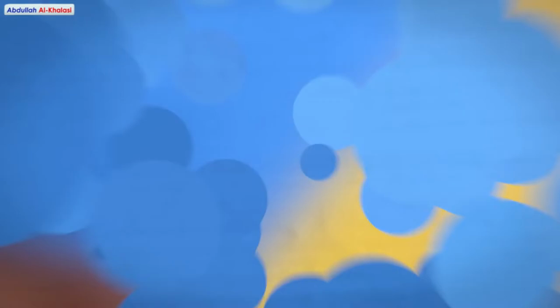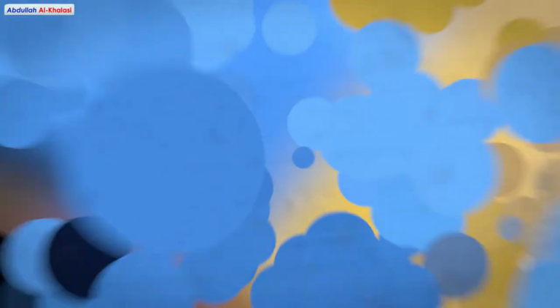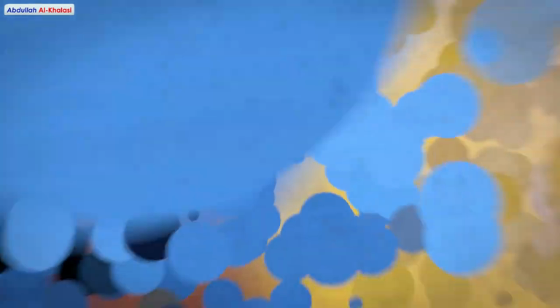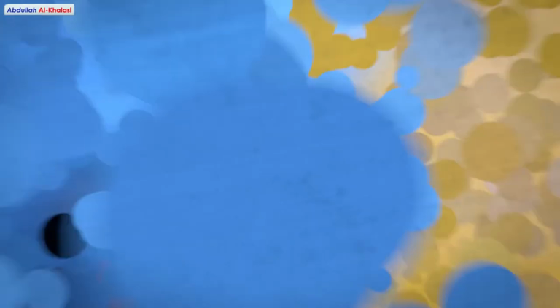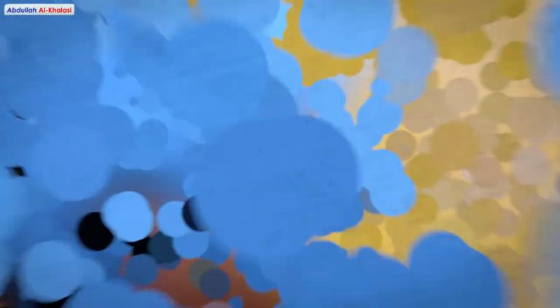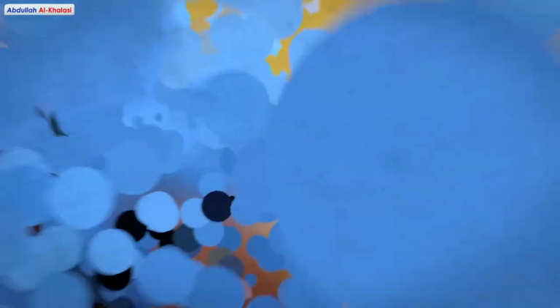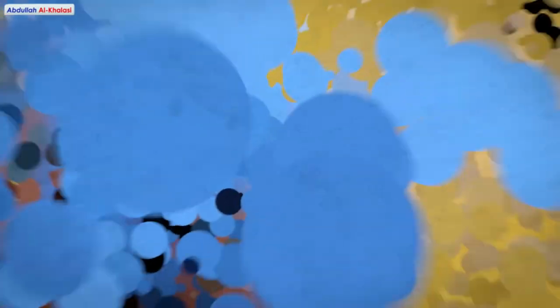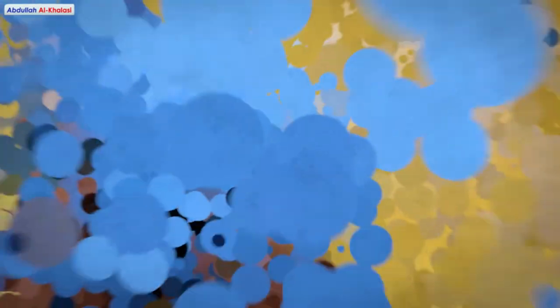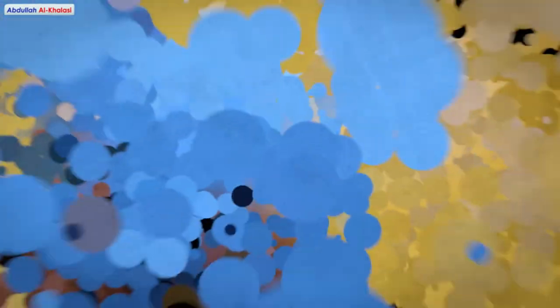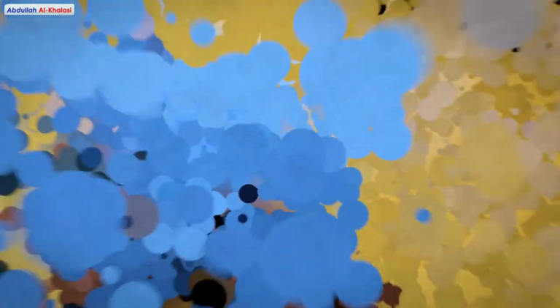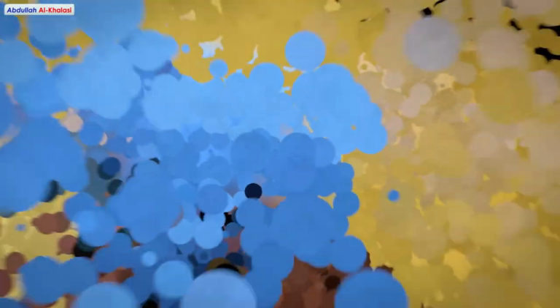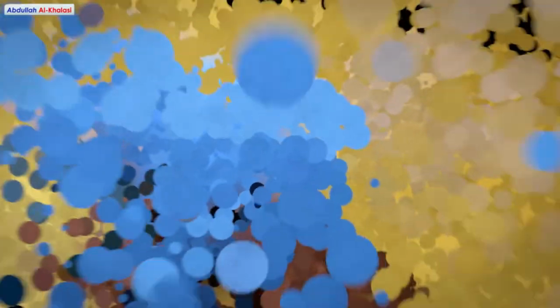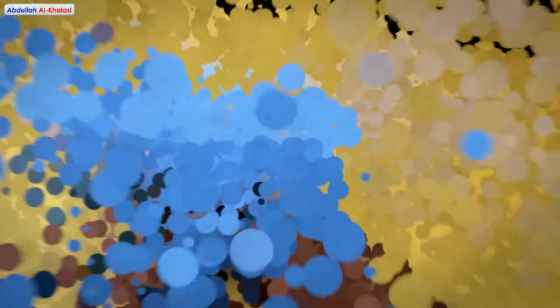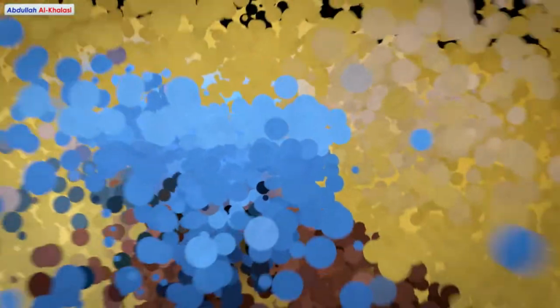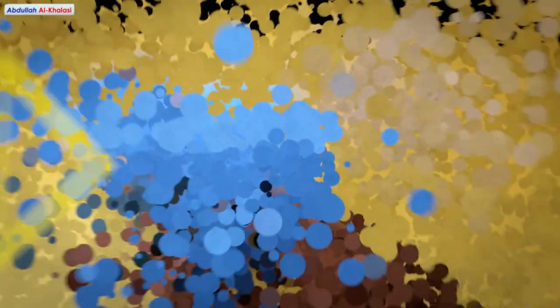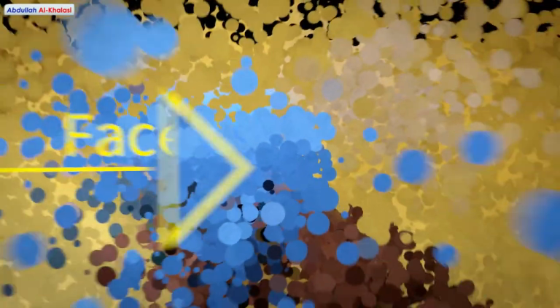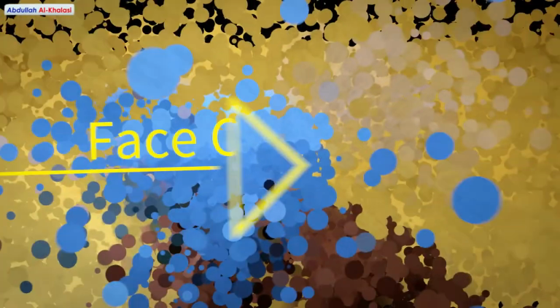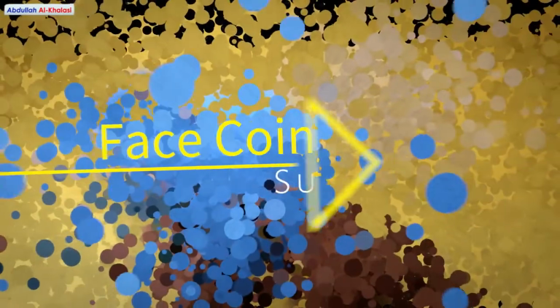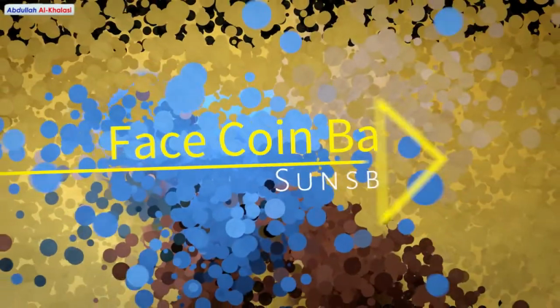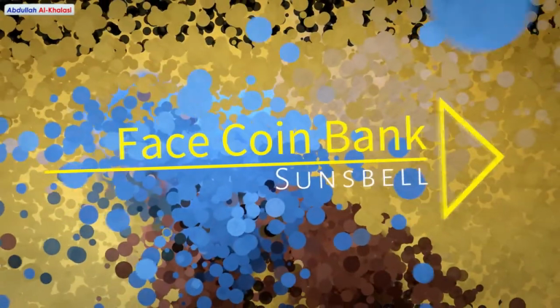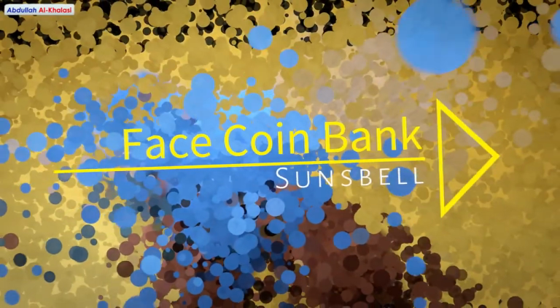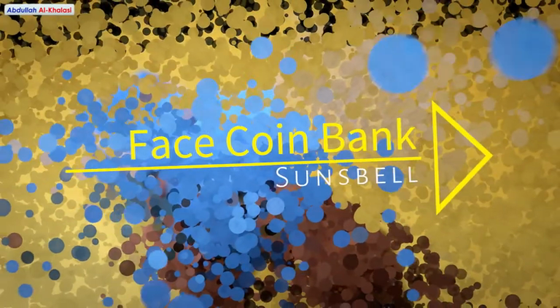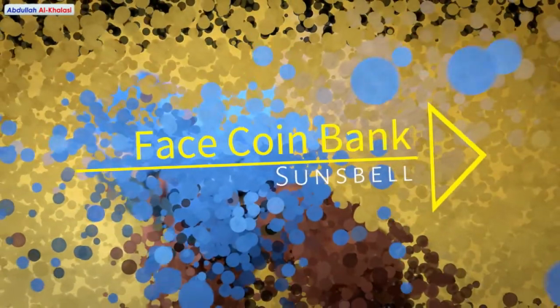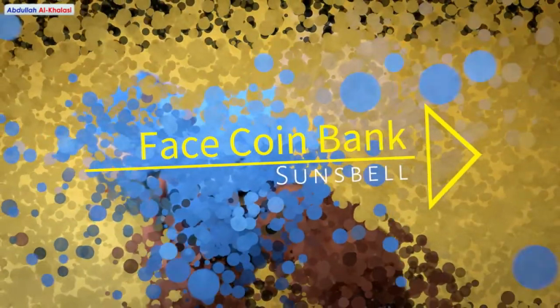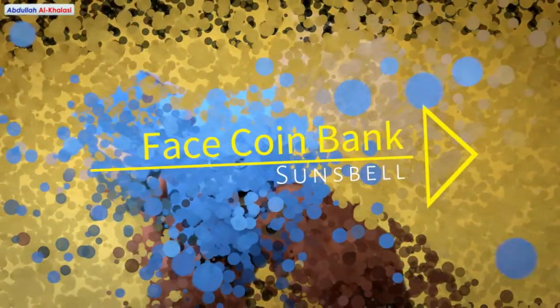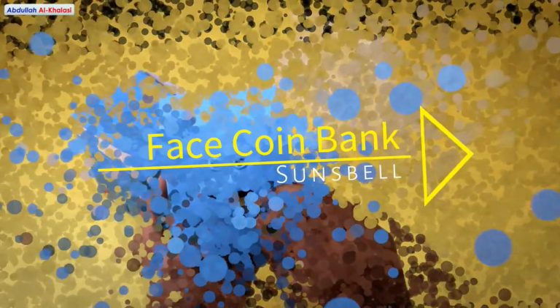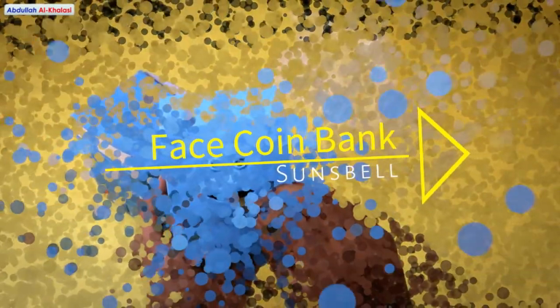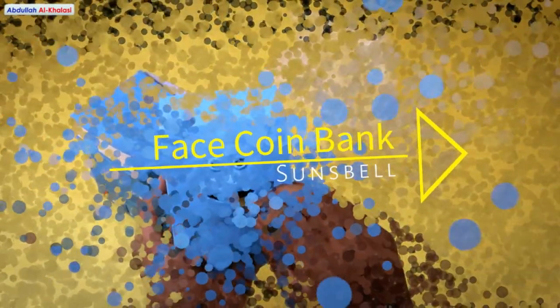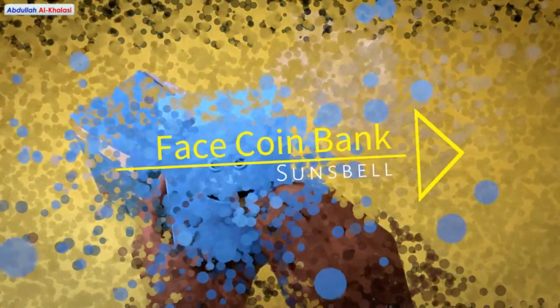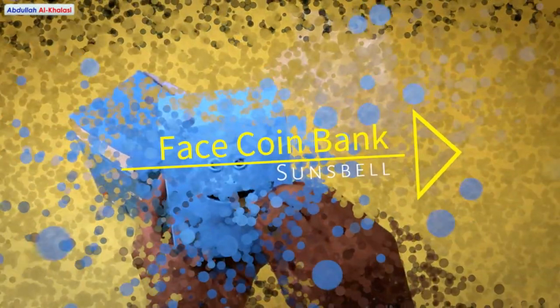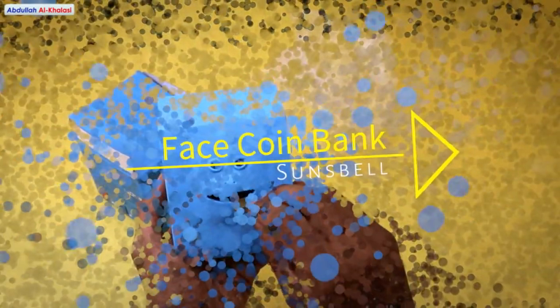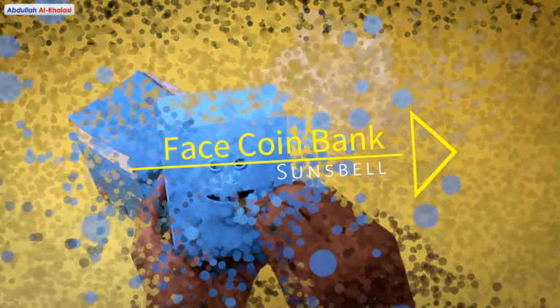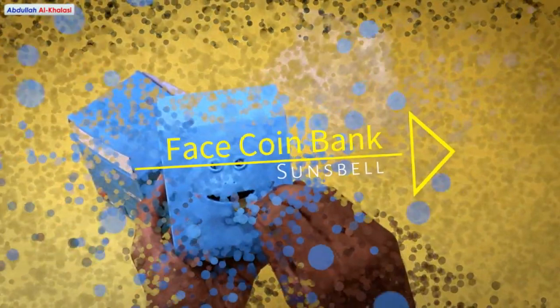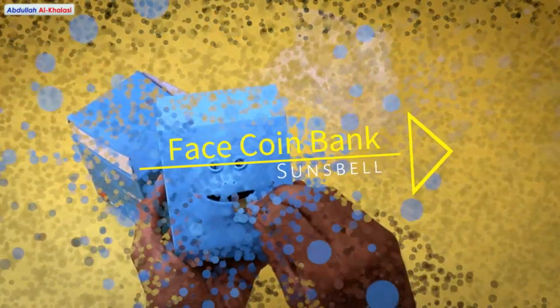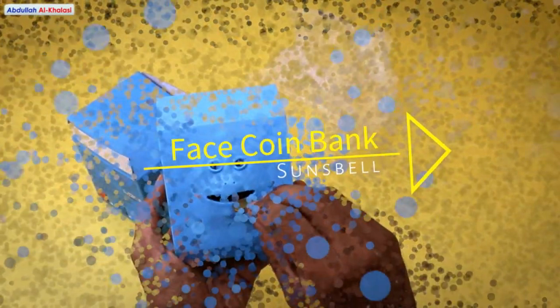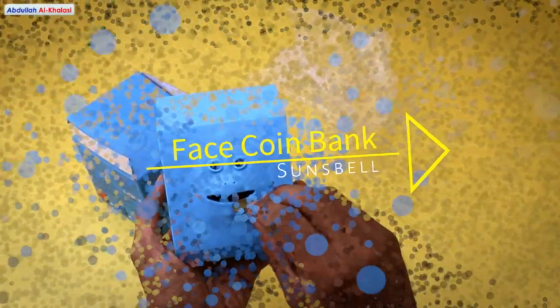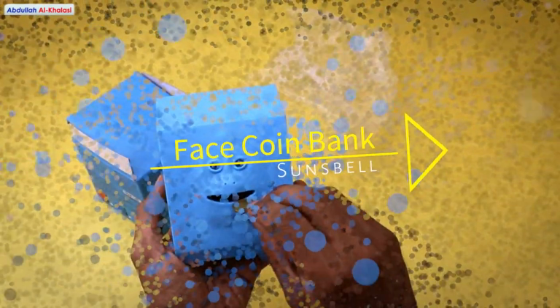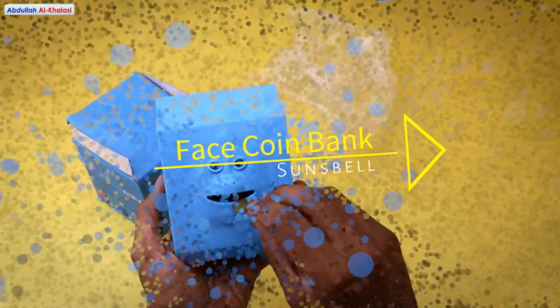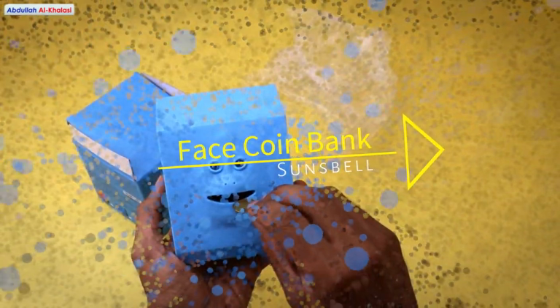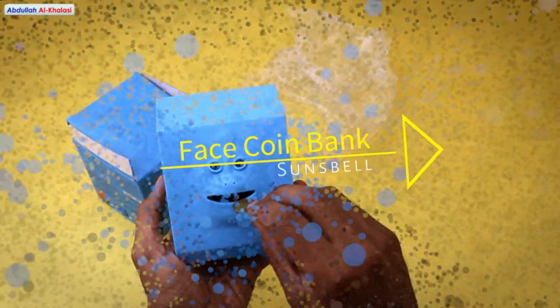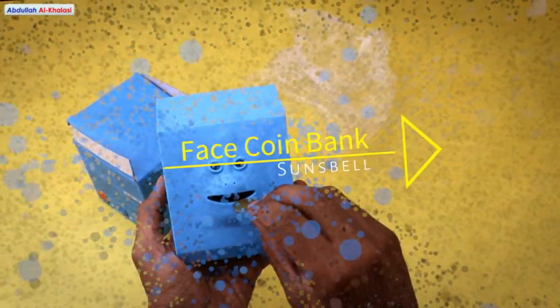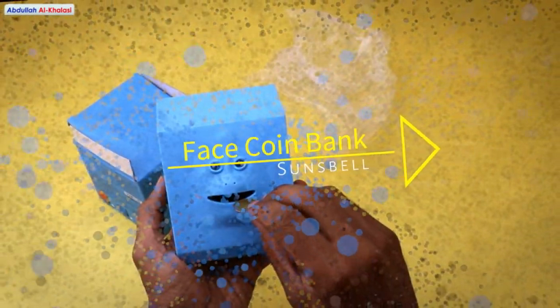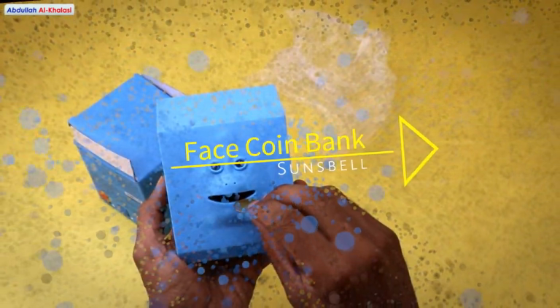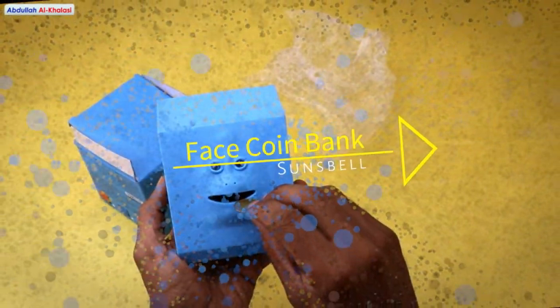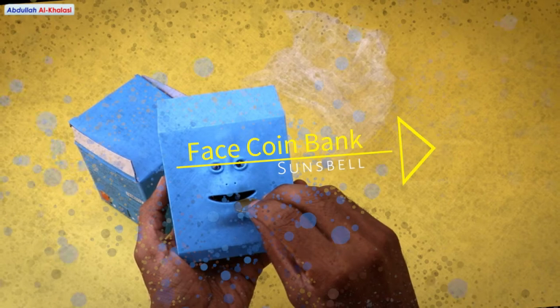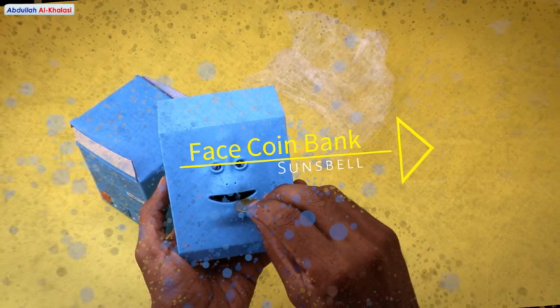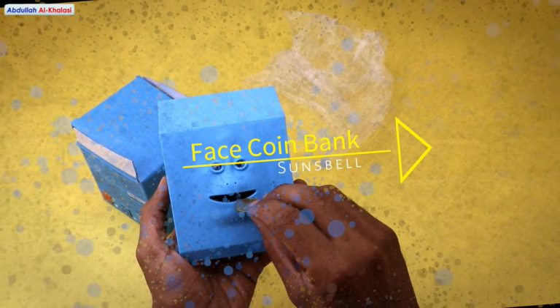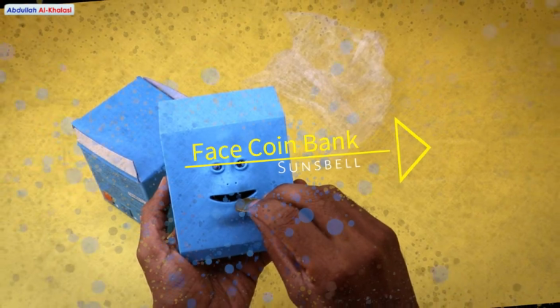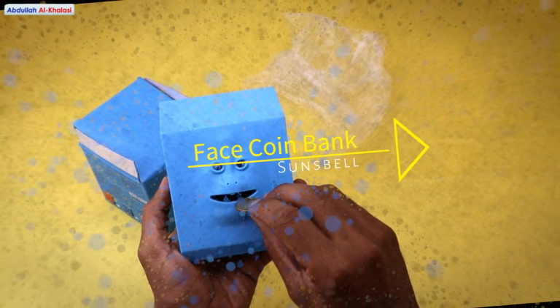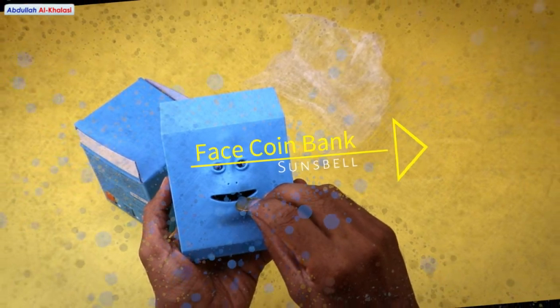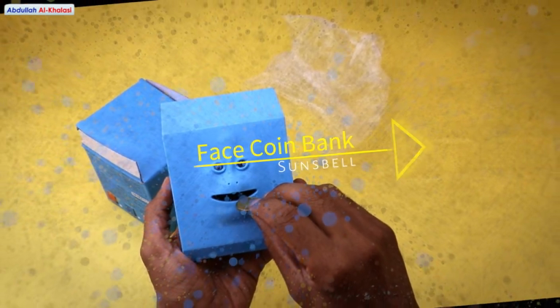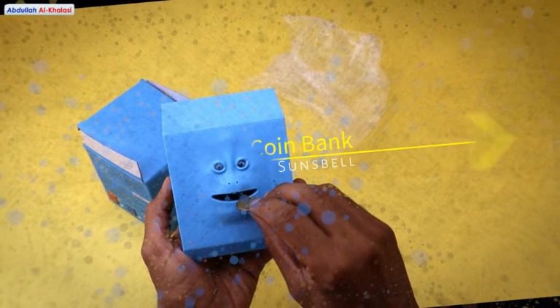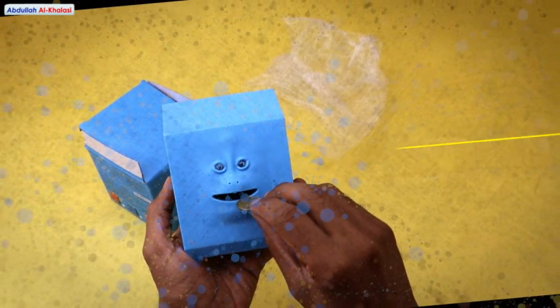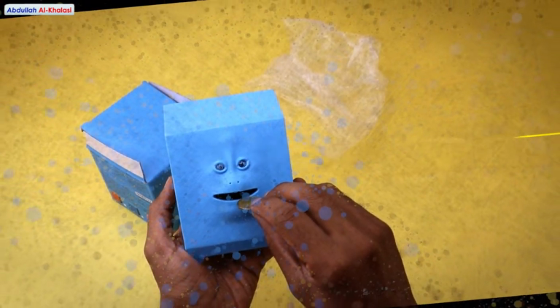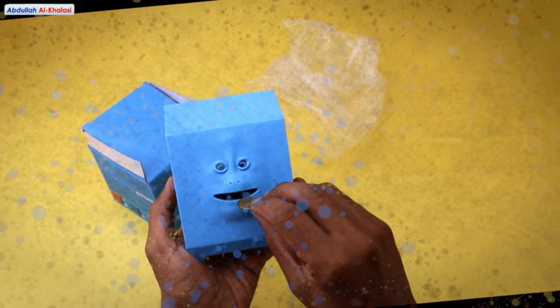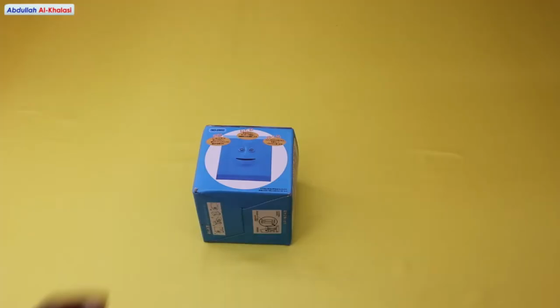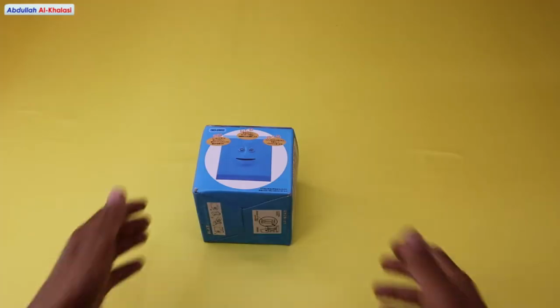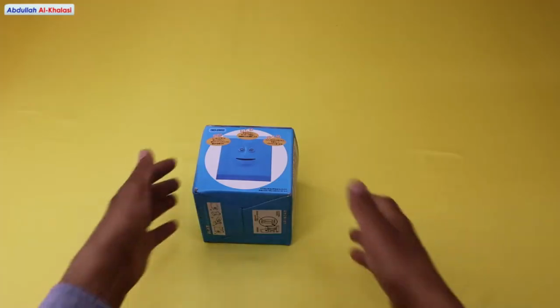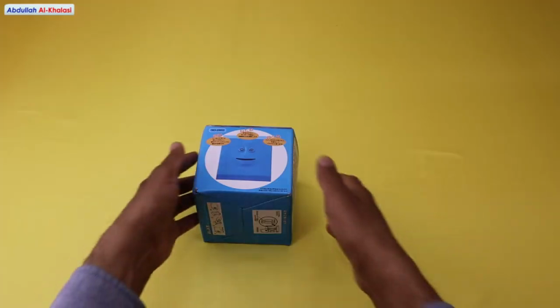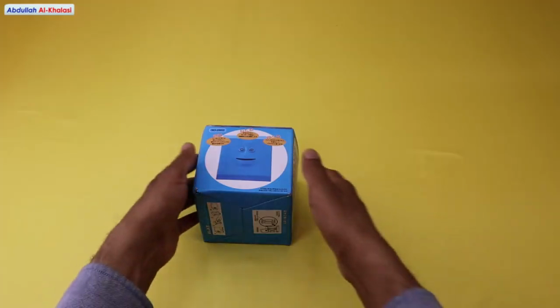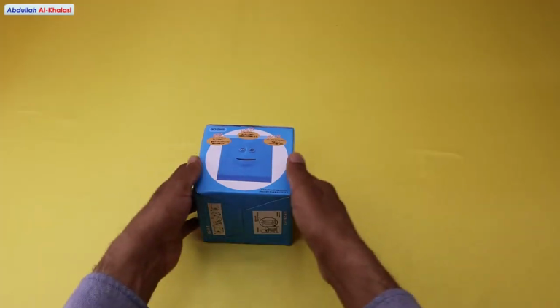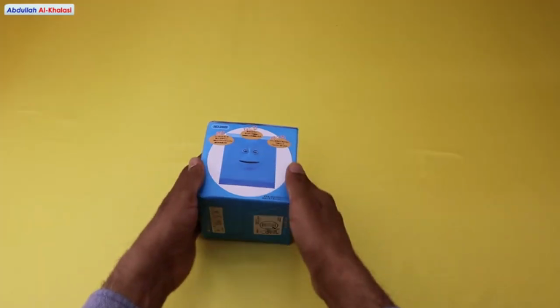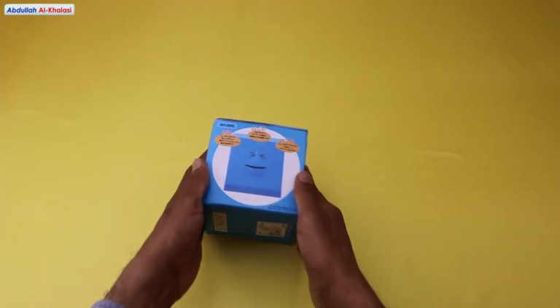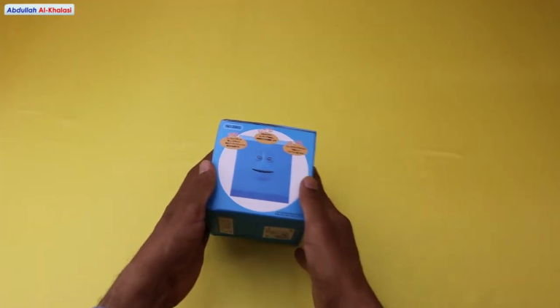Hello guys, I hope you all are doing well. In today's video, I am going to unbox the face coin bank by Sunsbell.